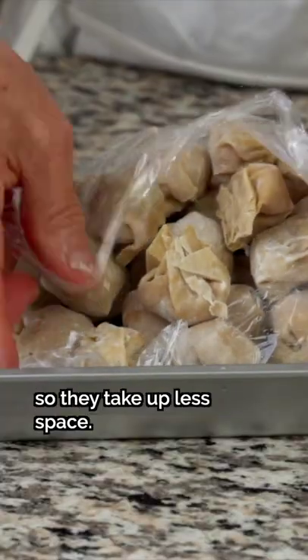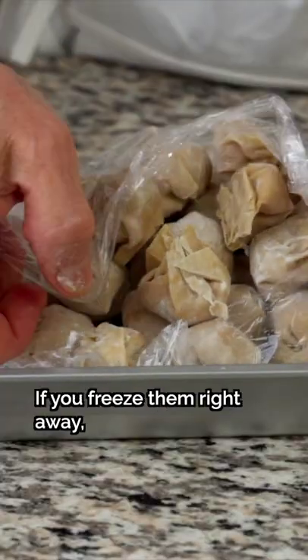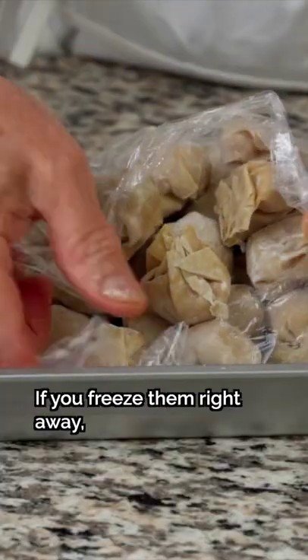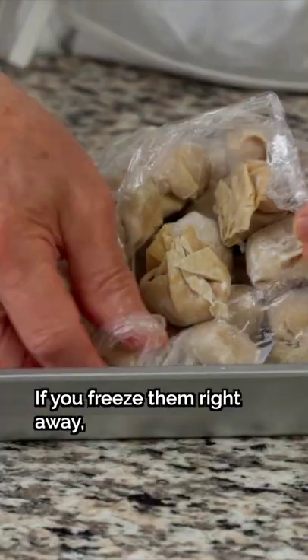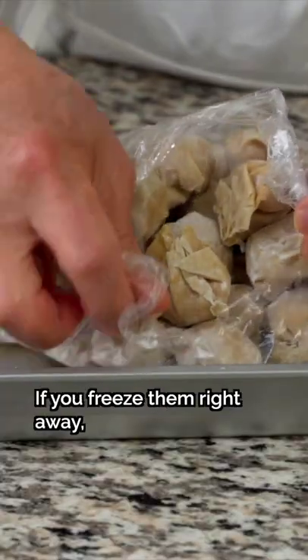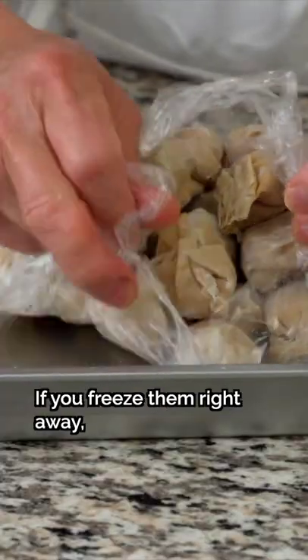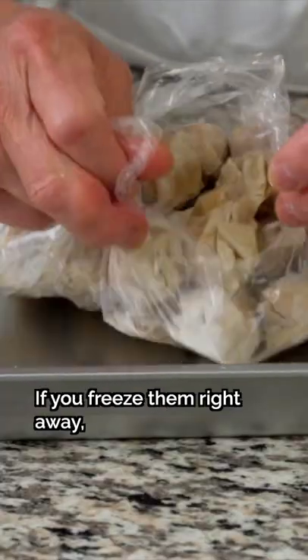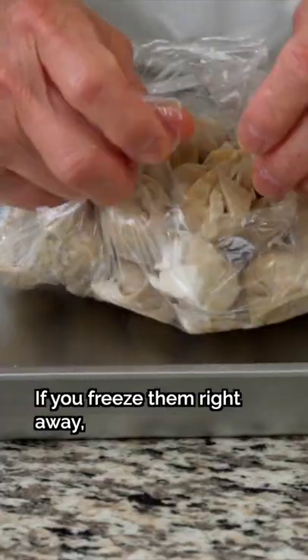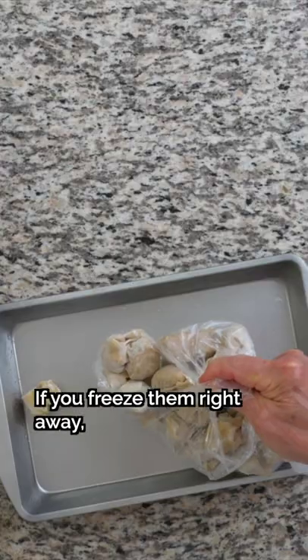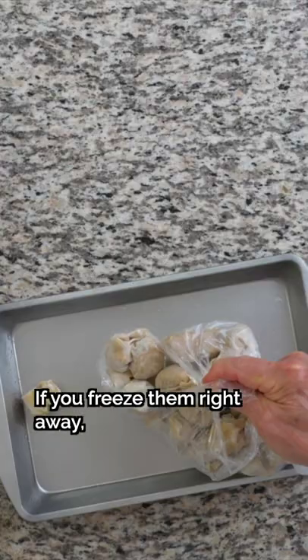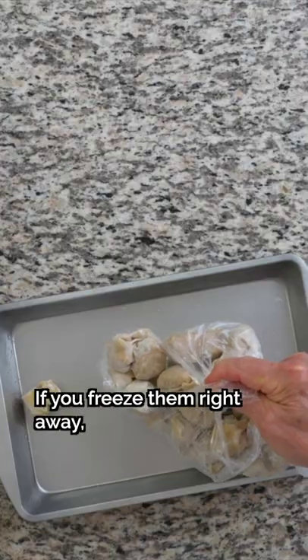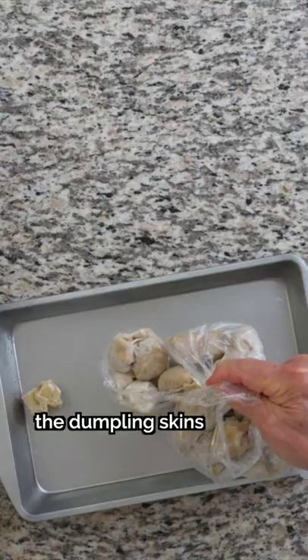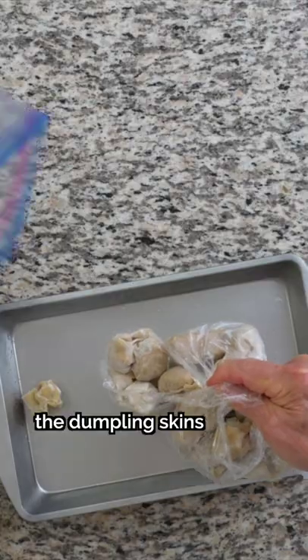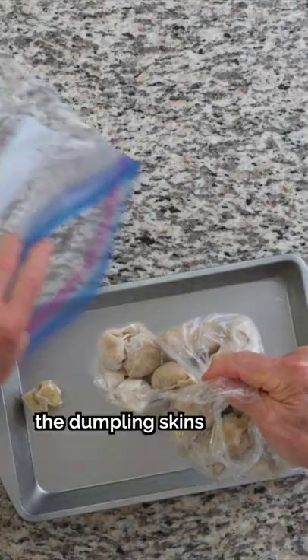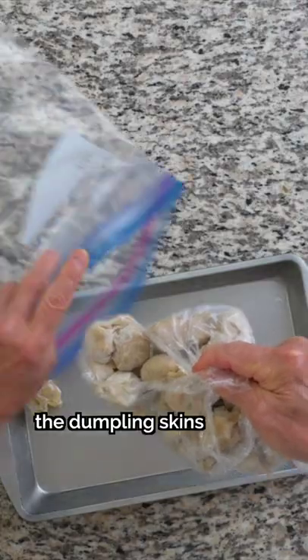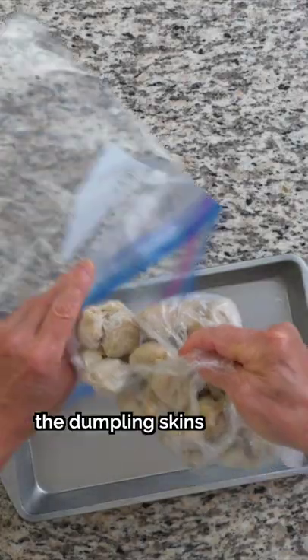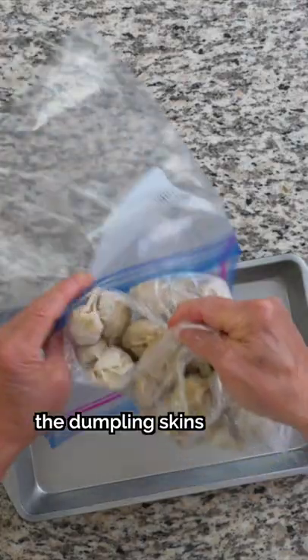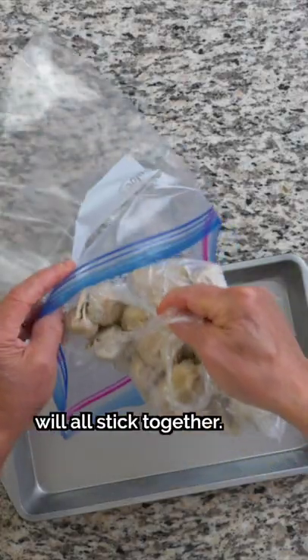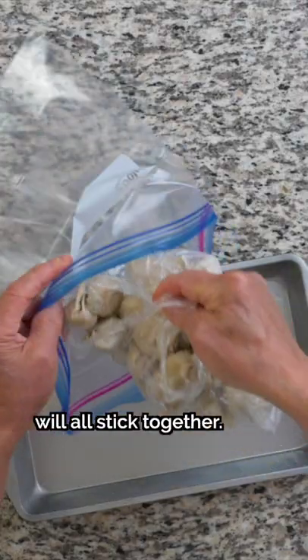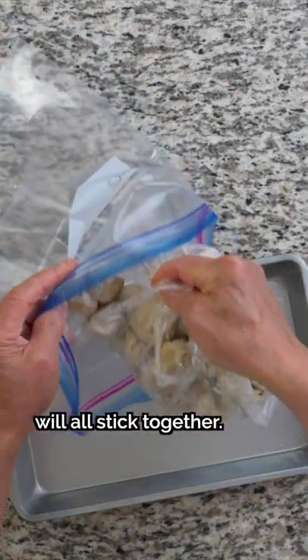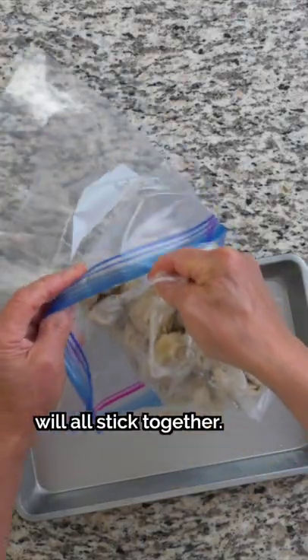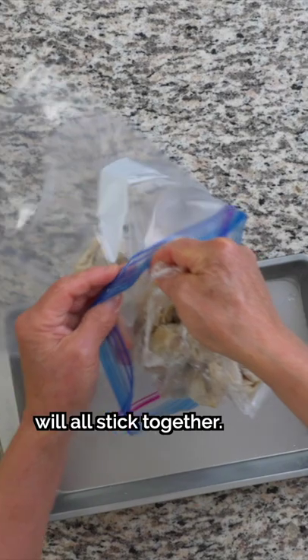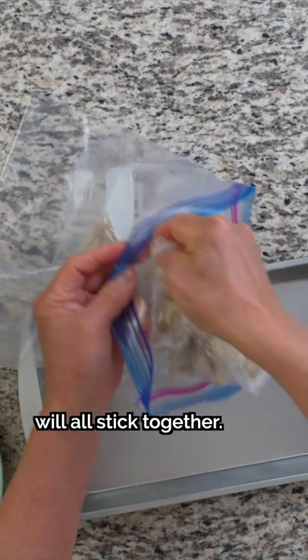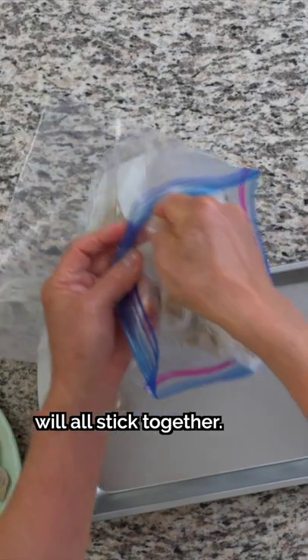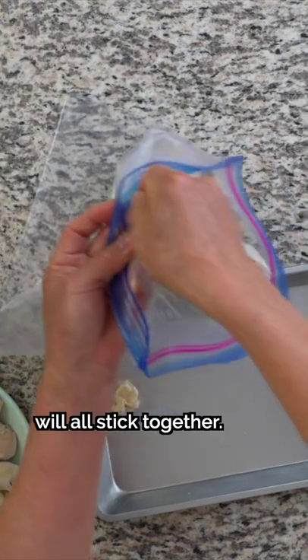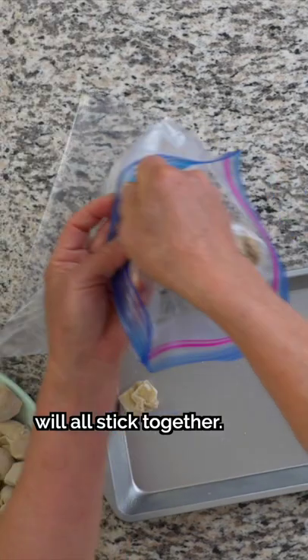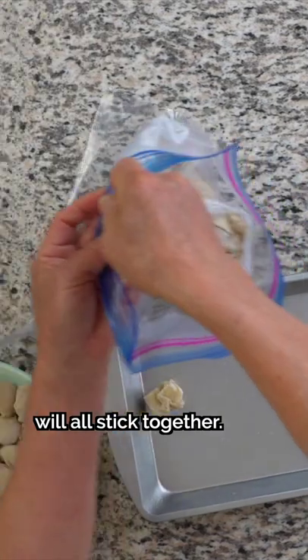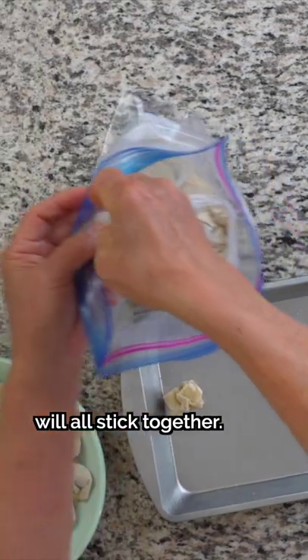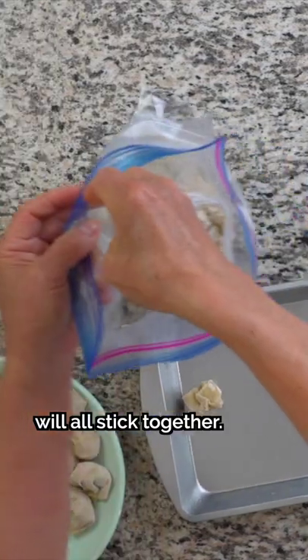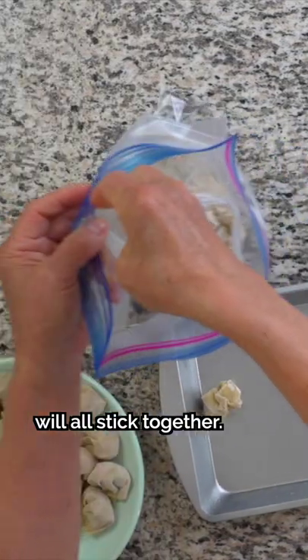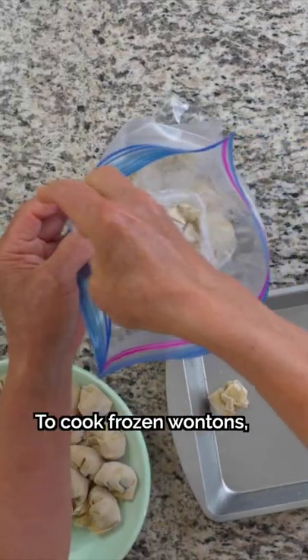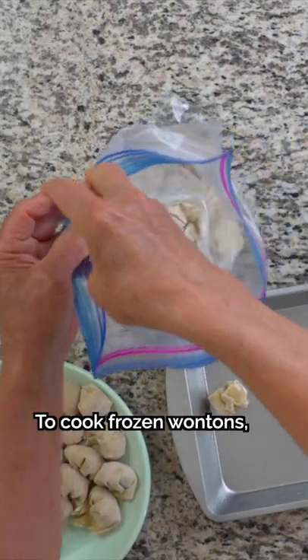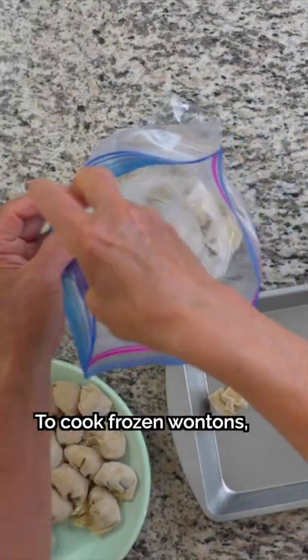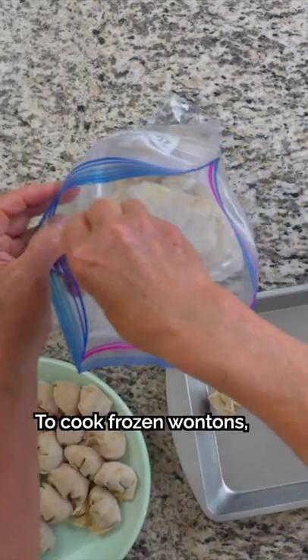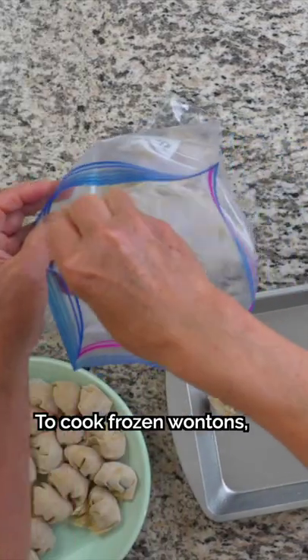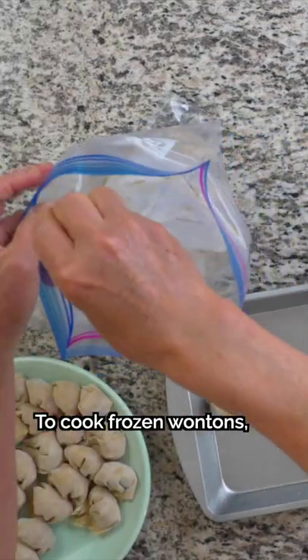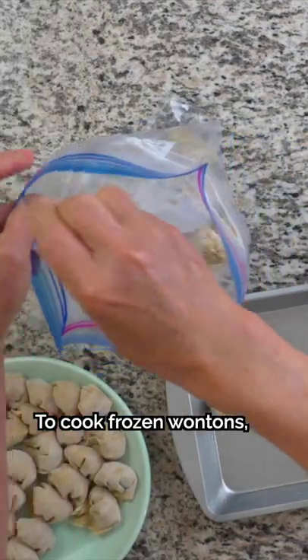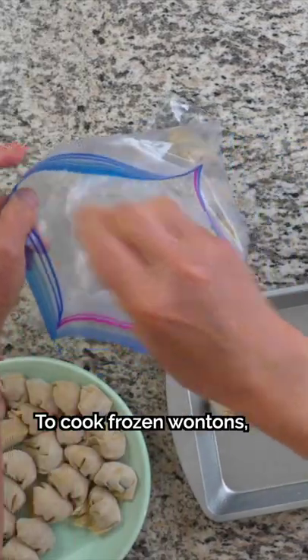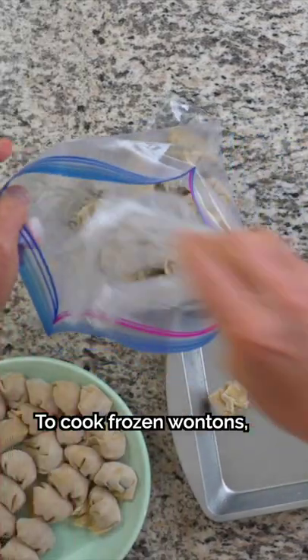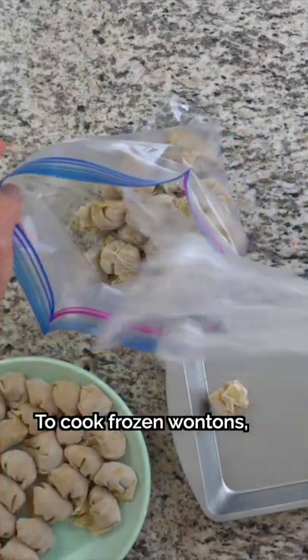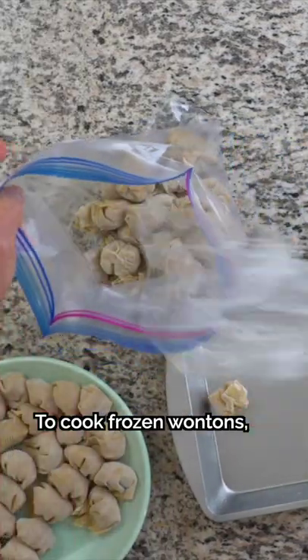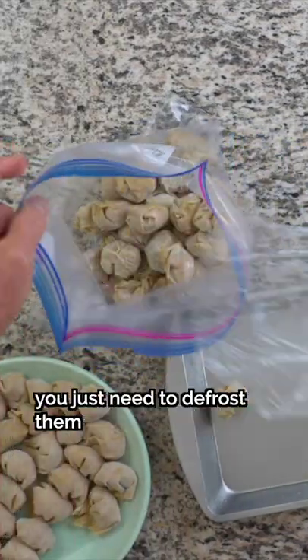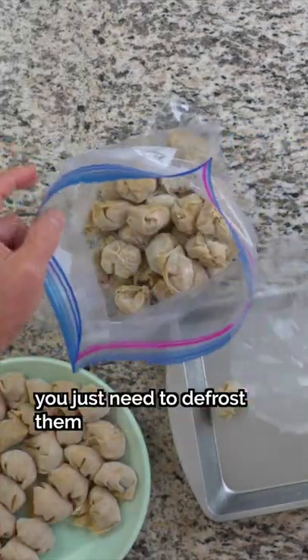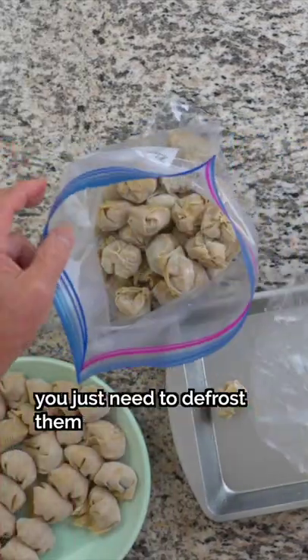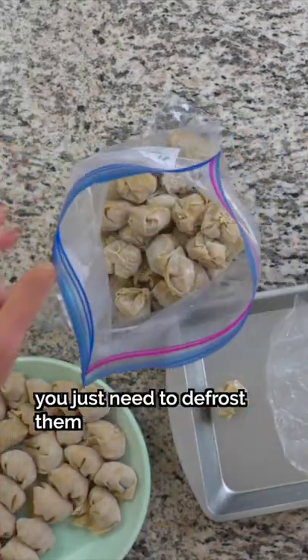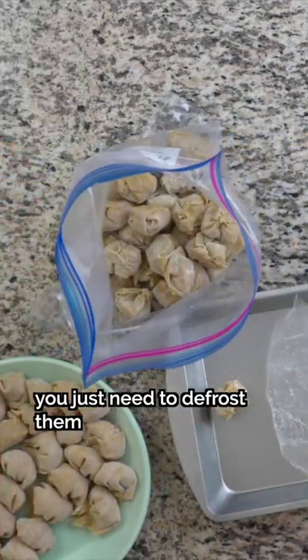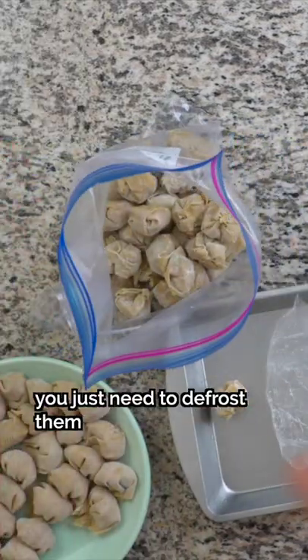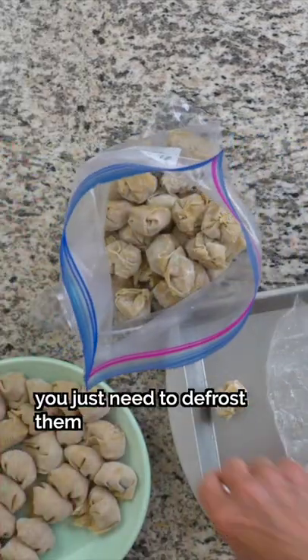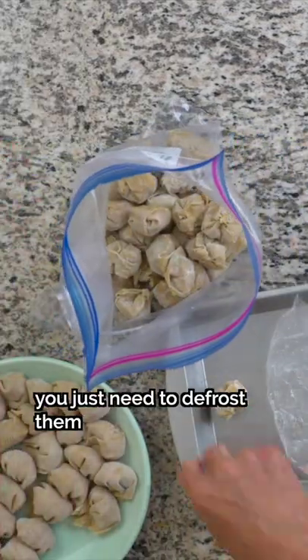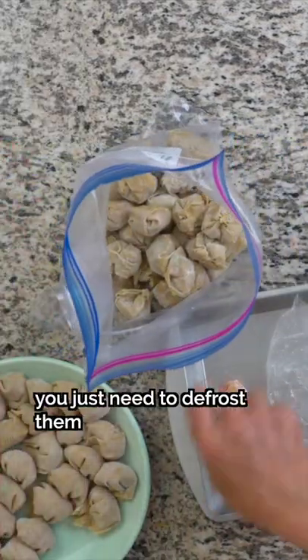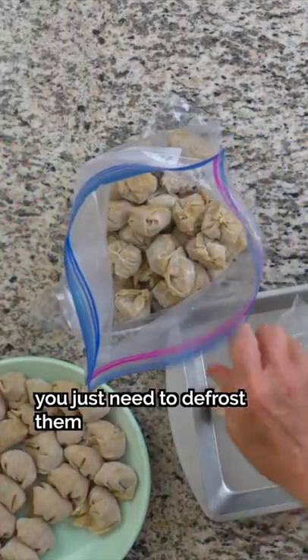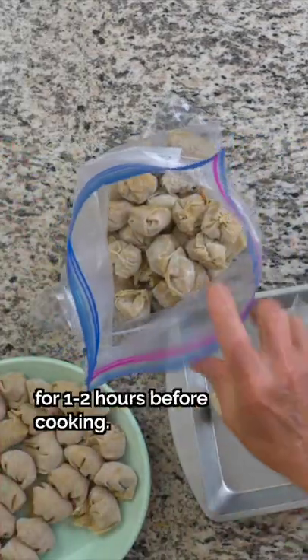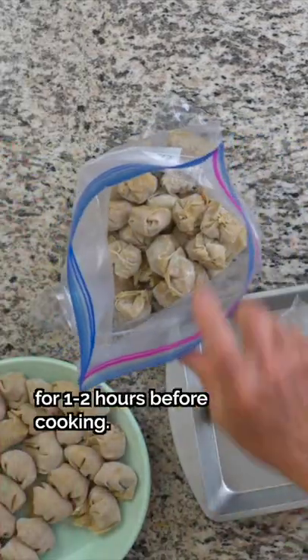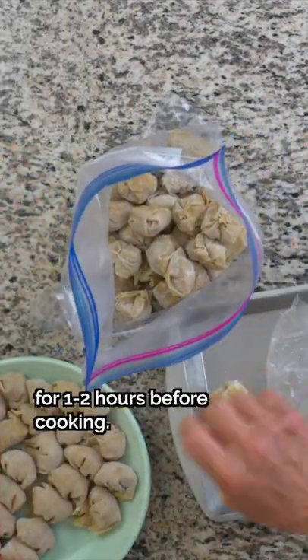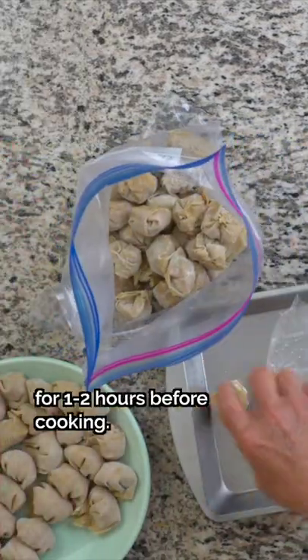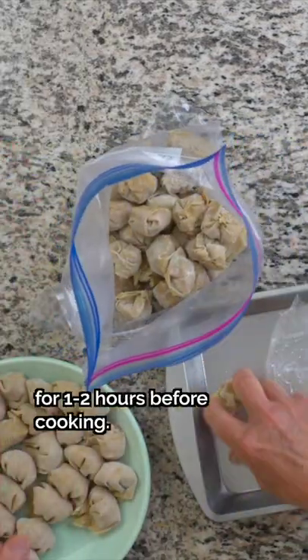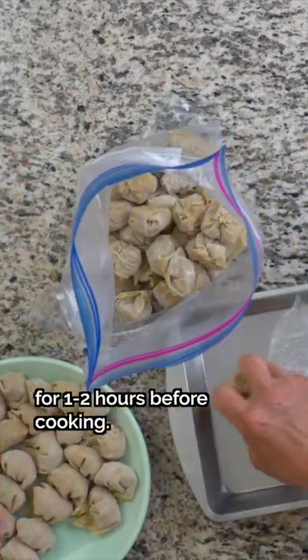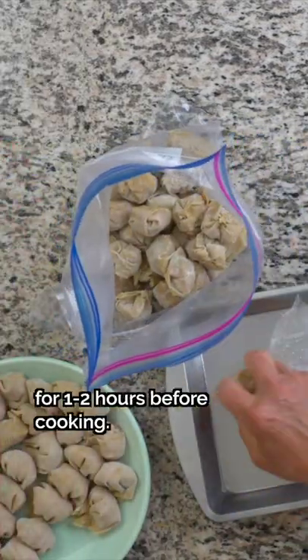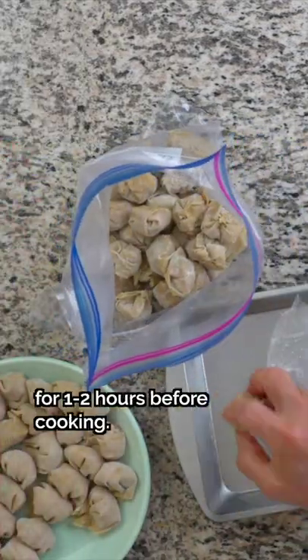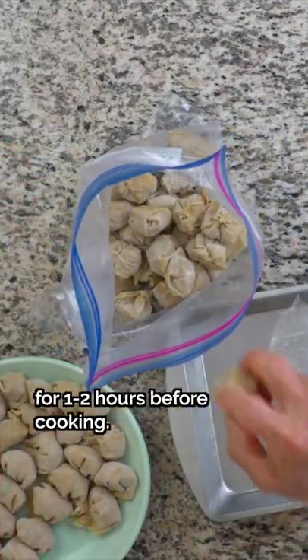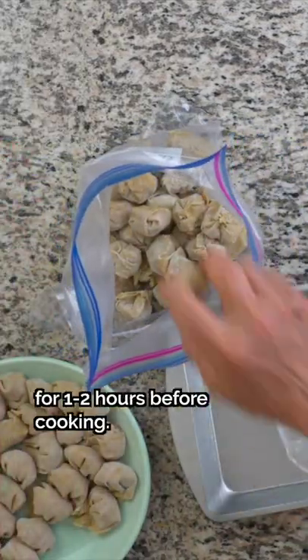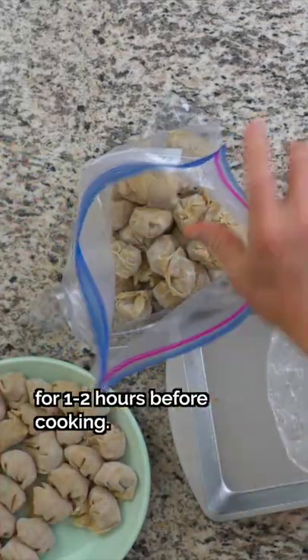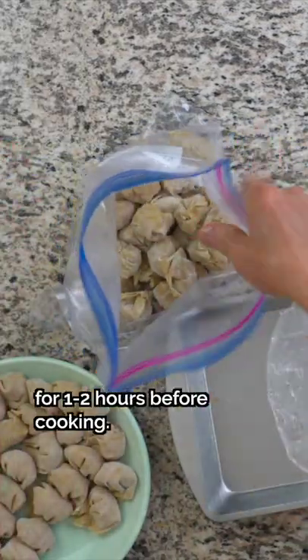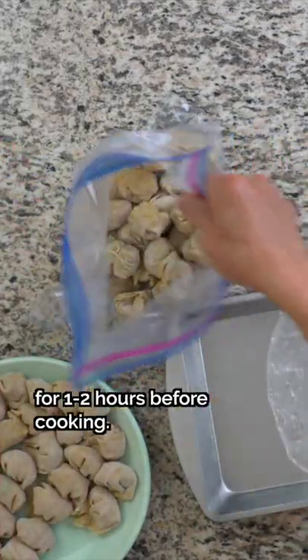If you freeze them right away, the dumpling skins will all stick together. To cook frozen wontons, you just need to defrost them for 1-2 hours before cooking.